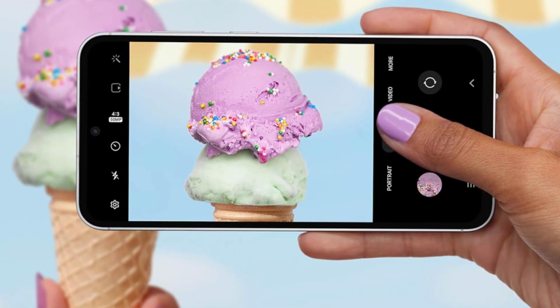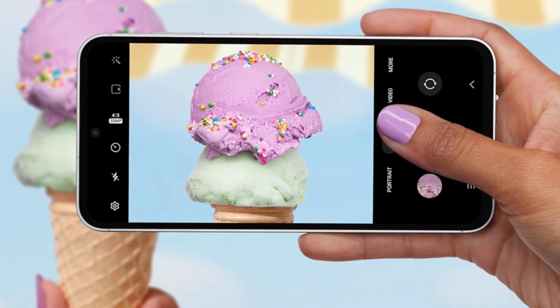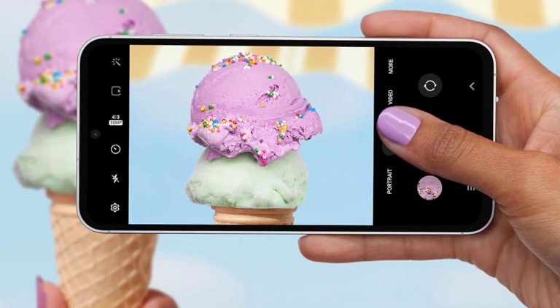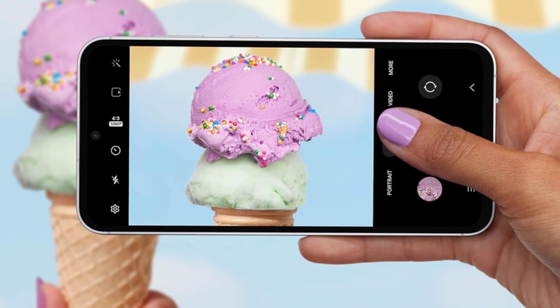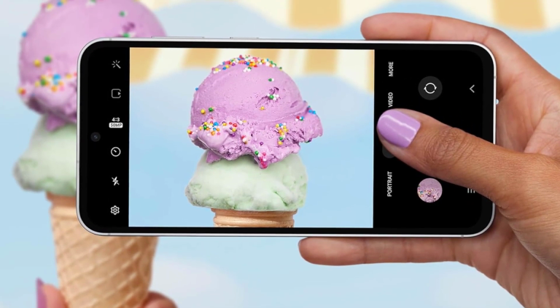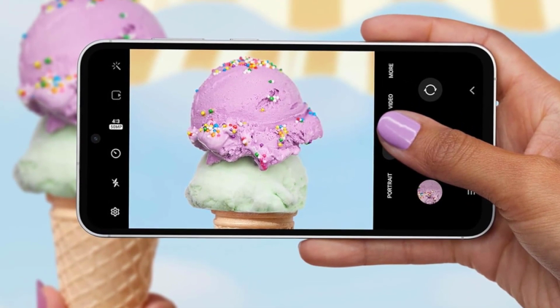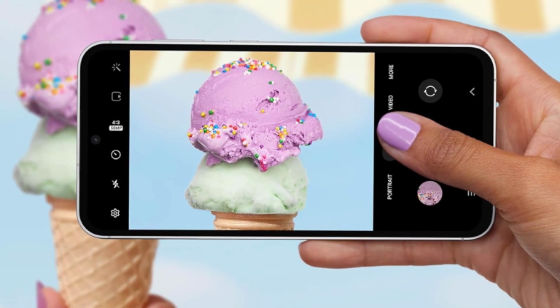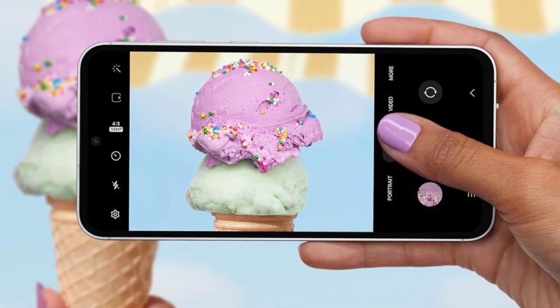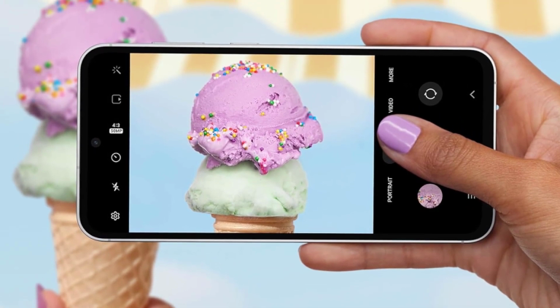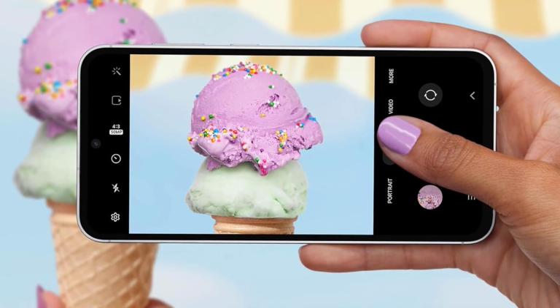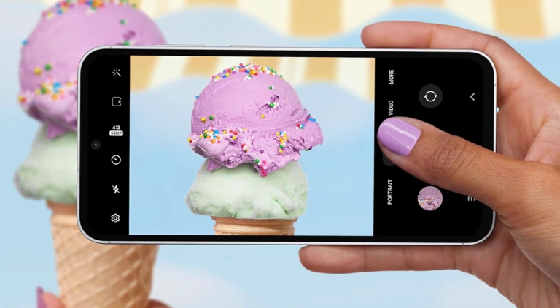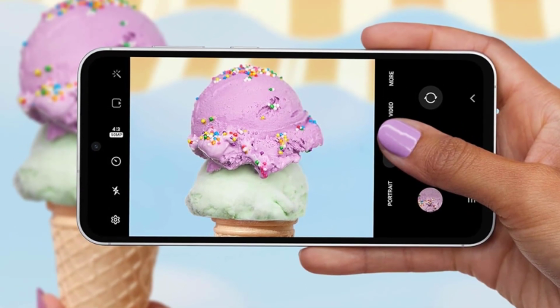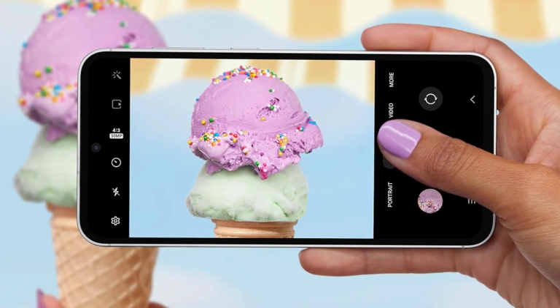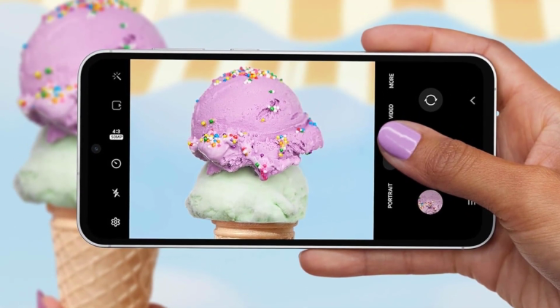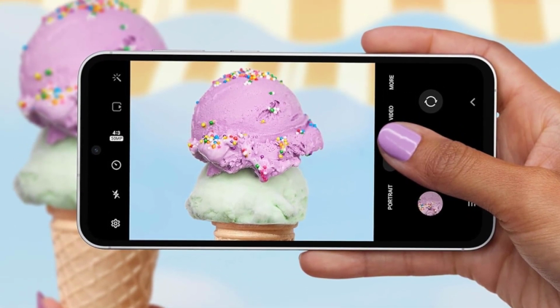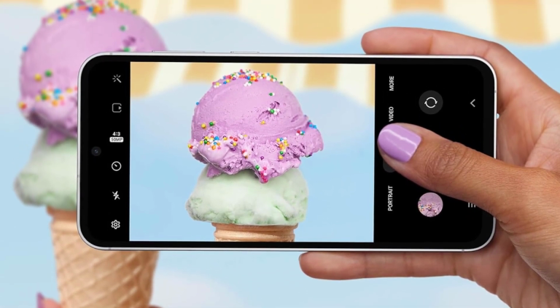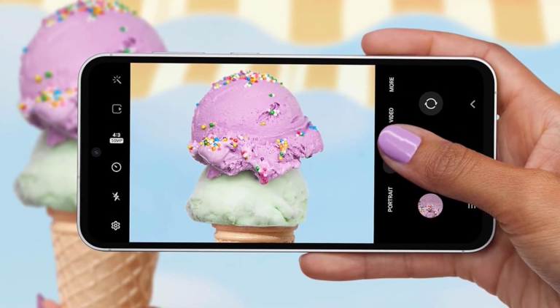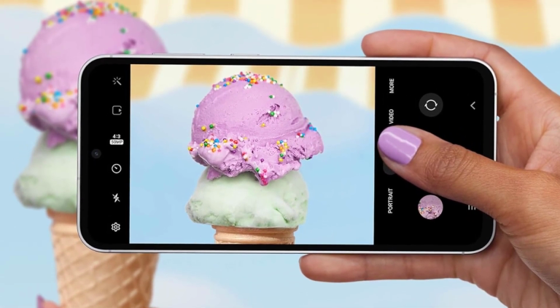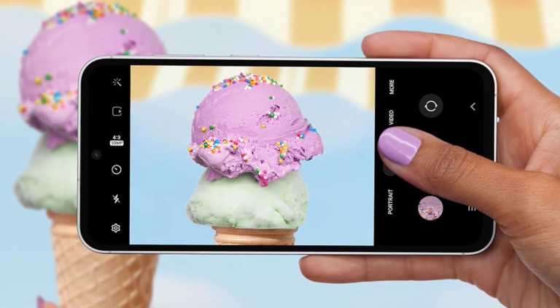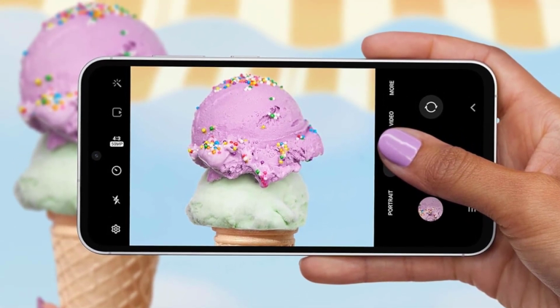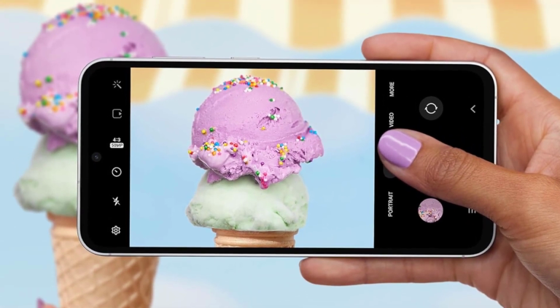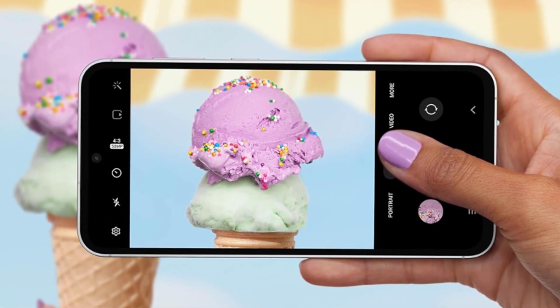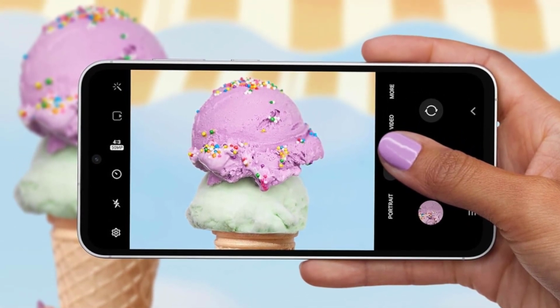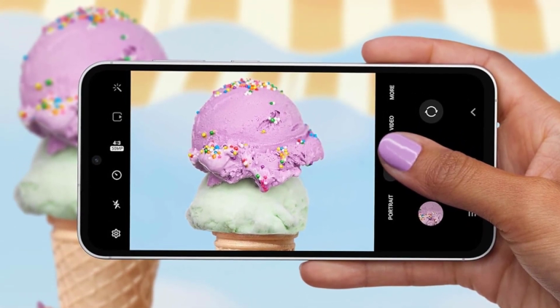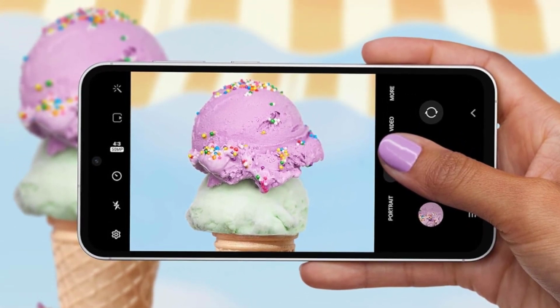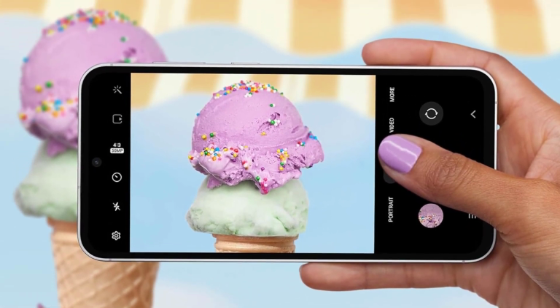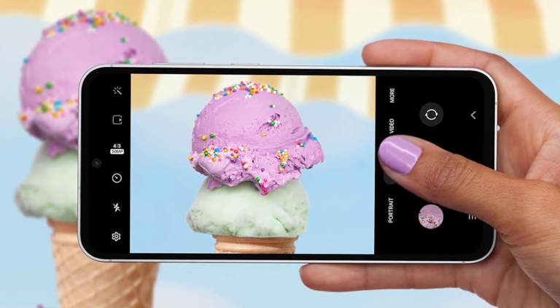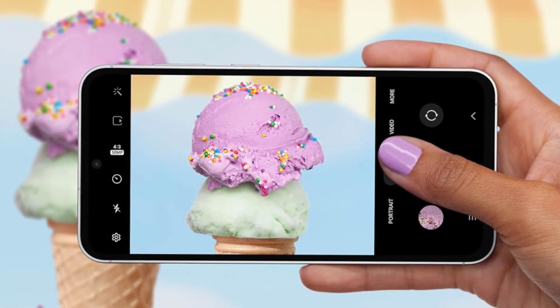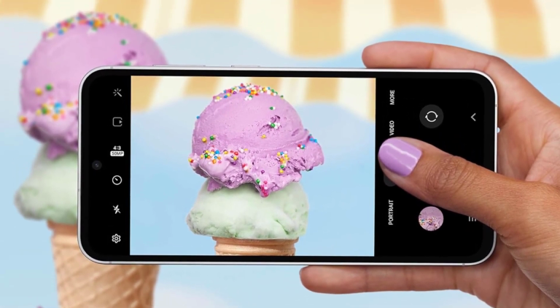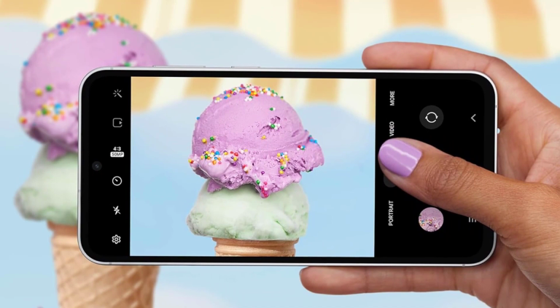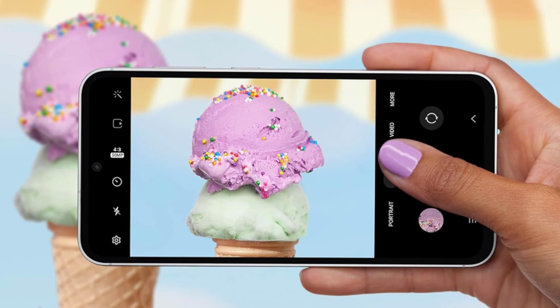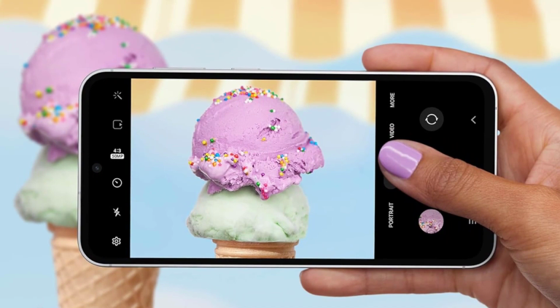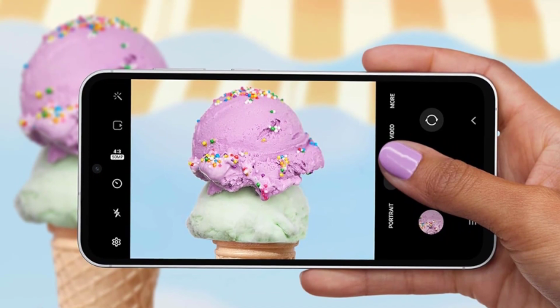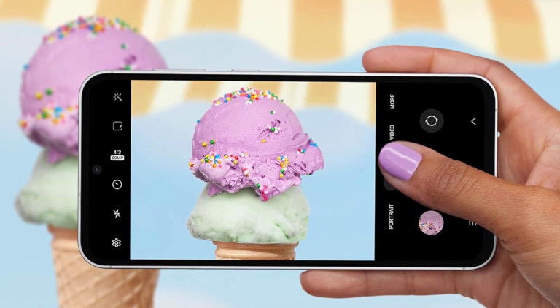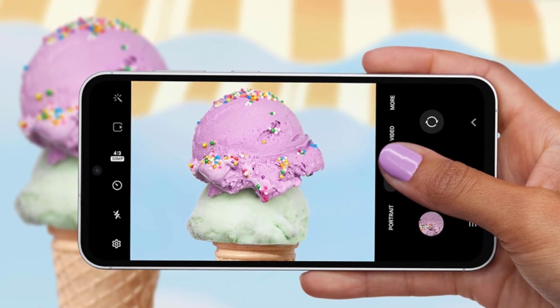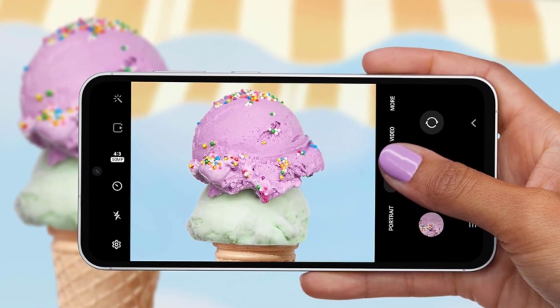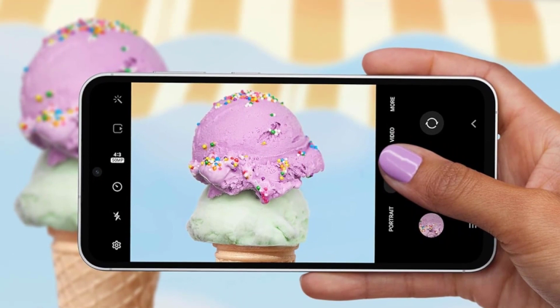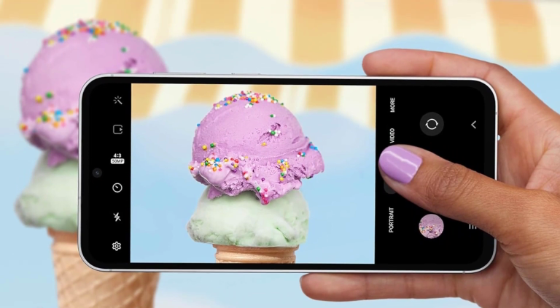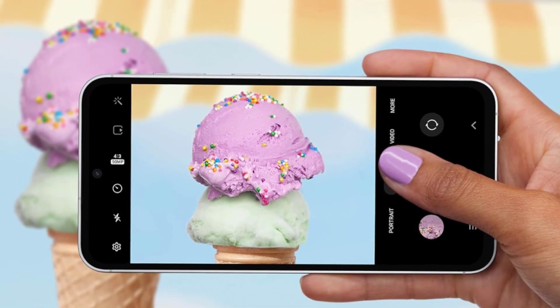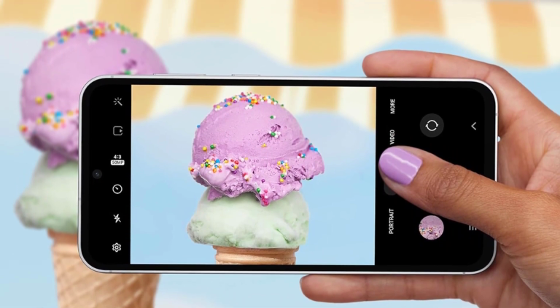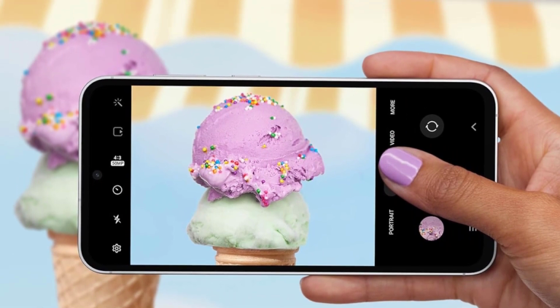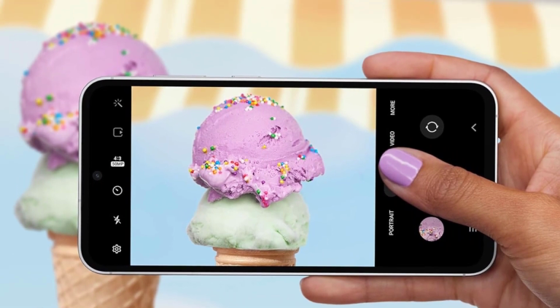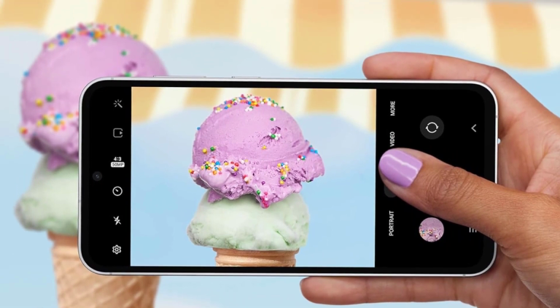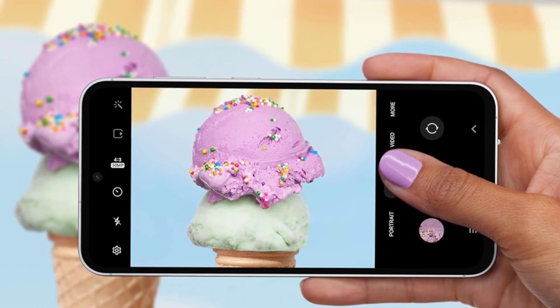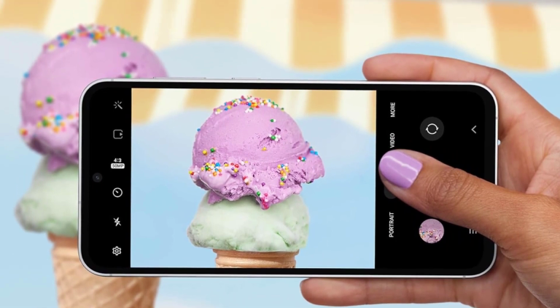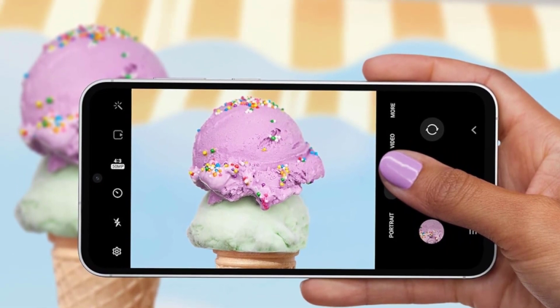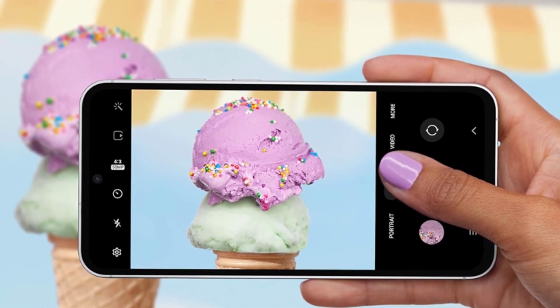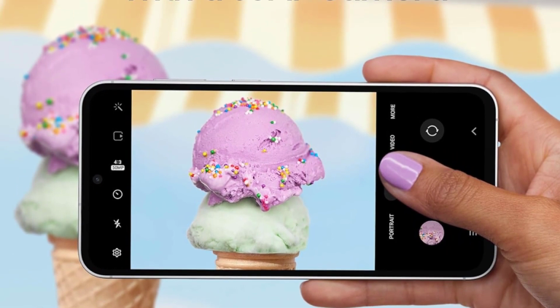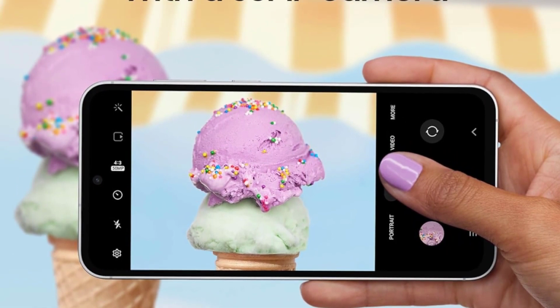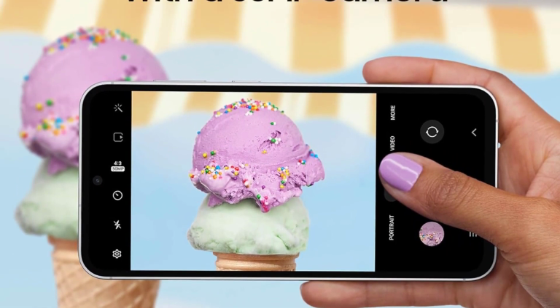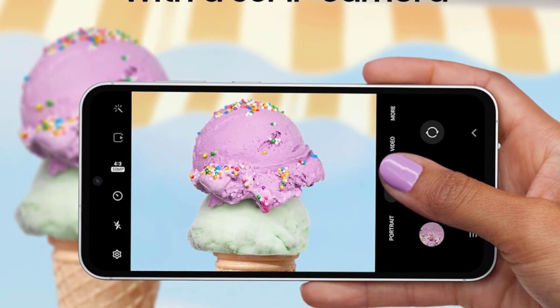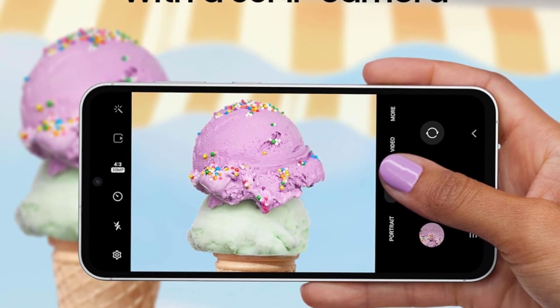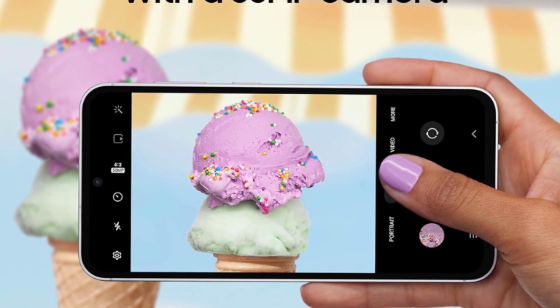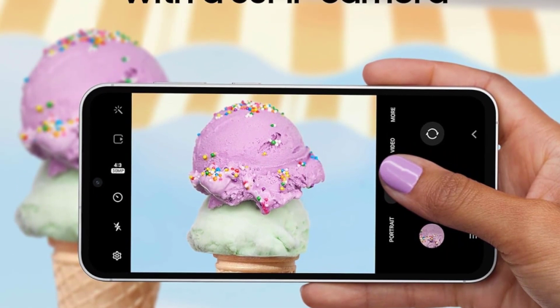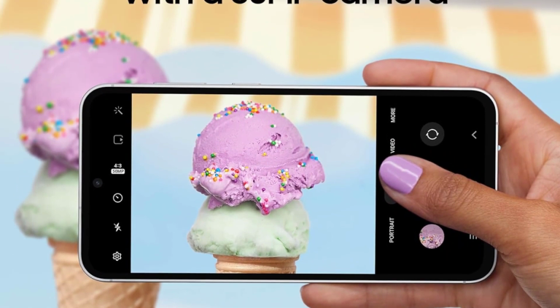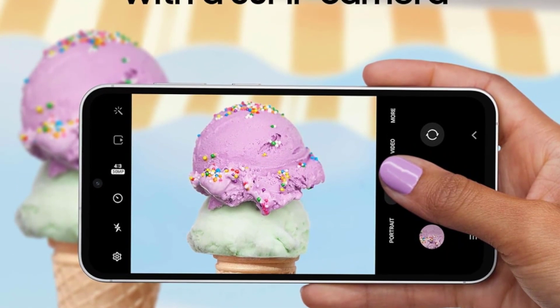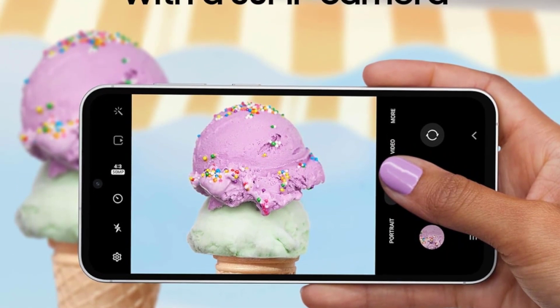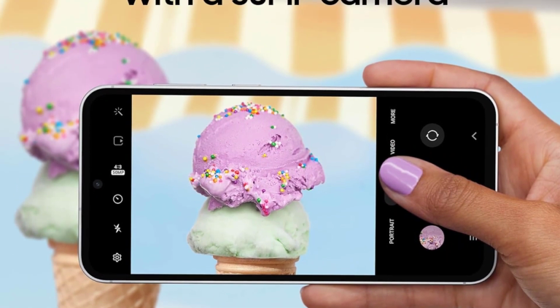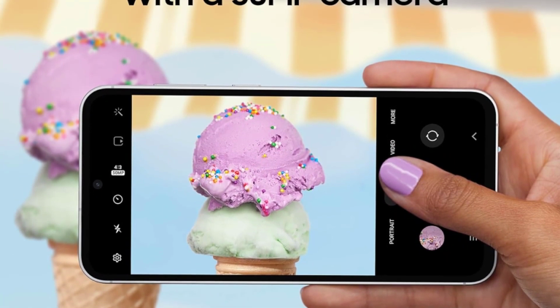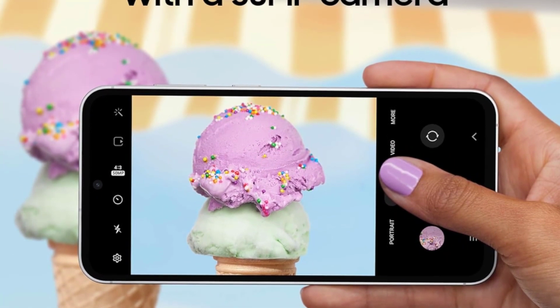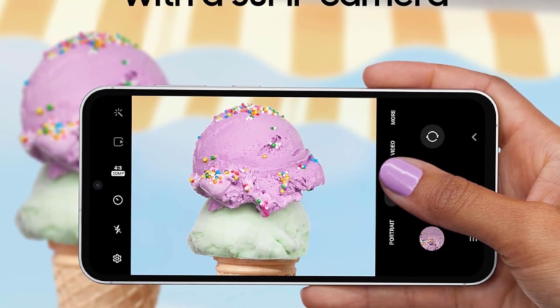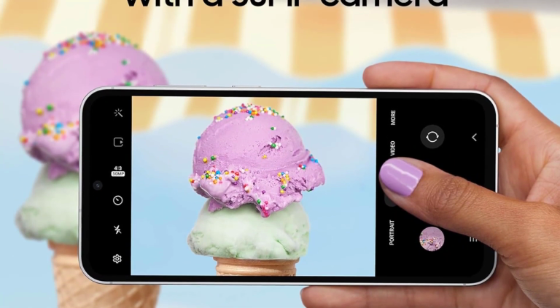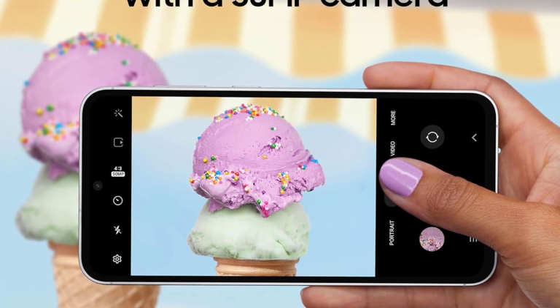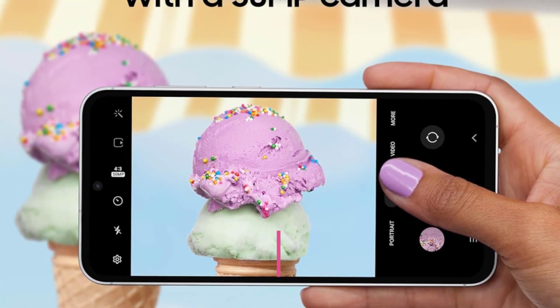It comes in cream, graphite, mint, and purple colors, with a choice of 128GB storage capacity.